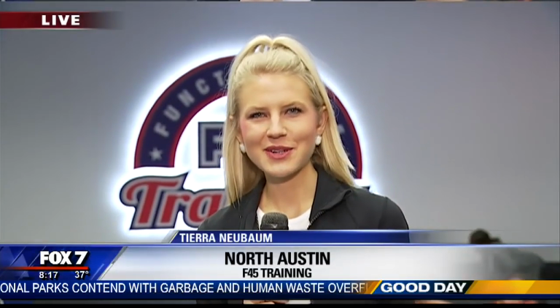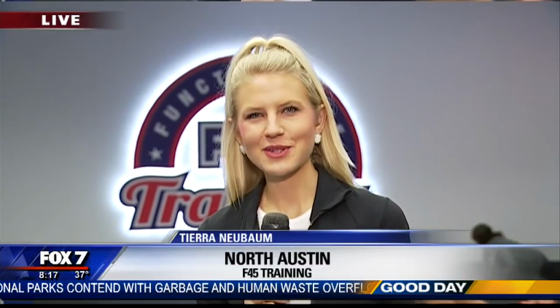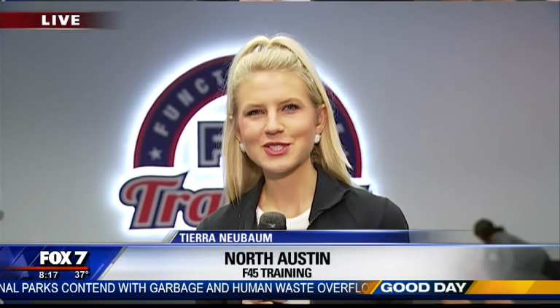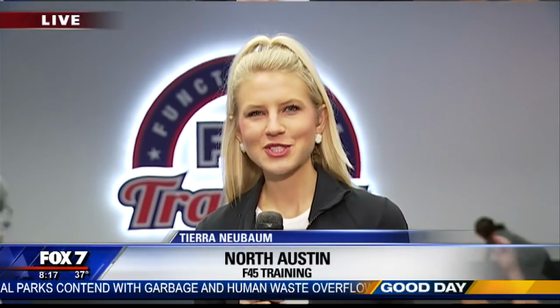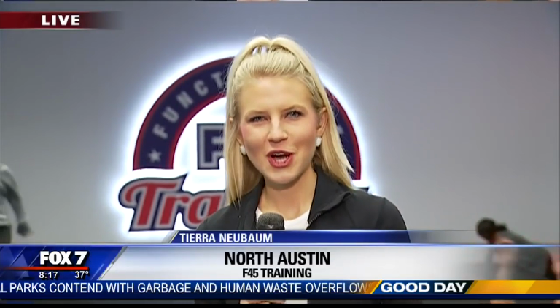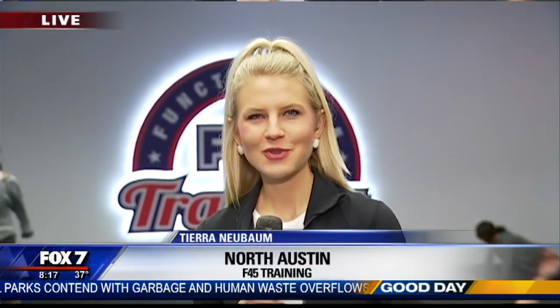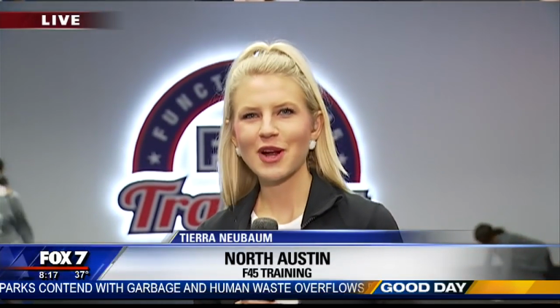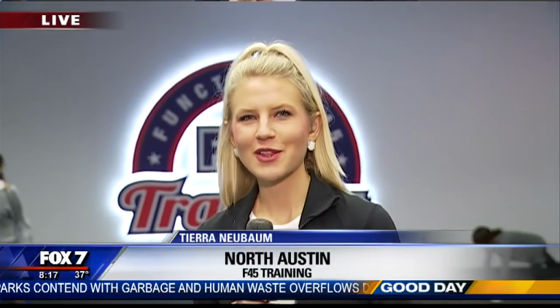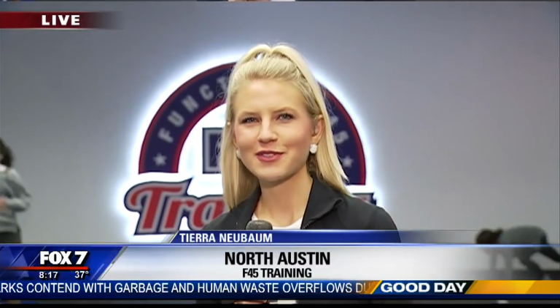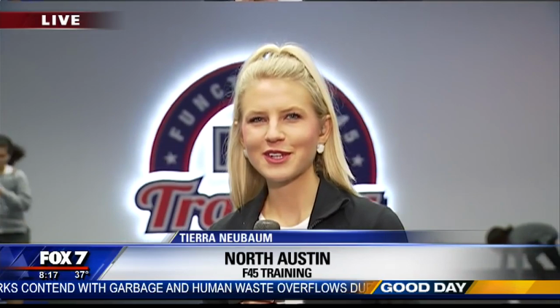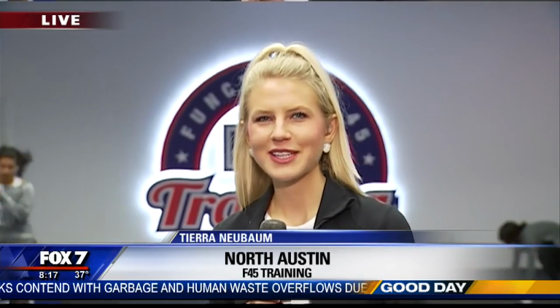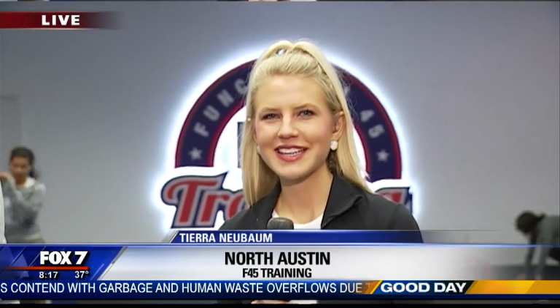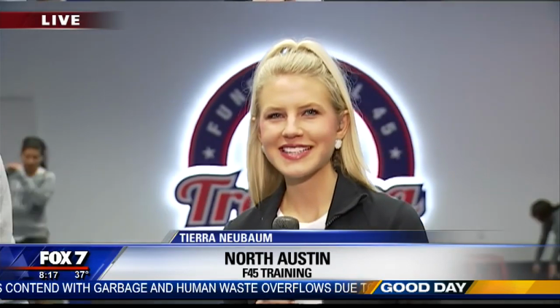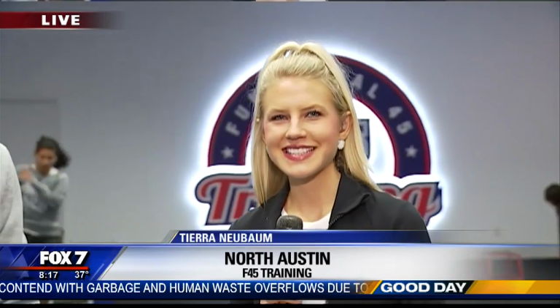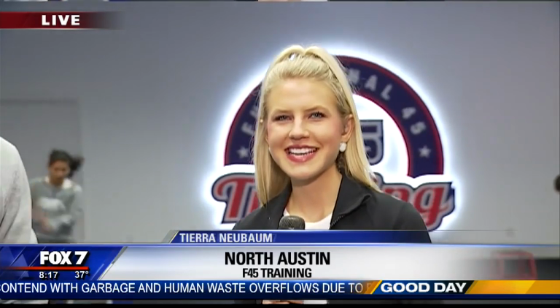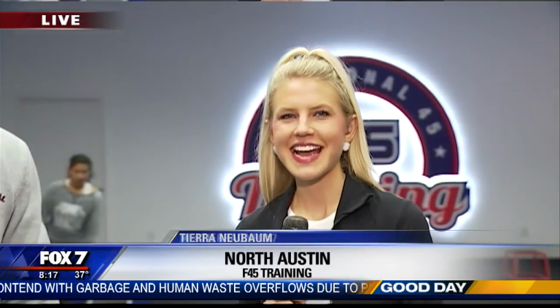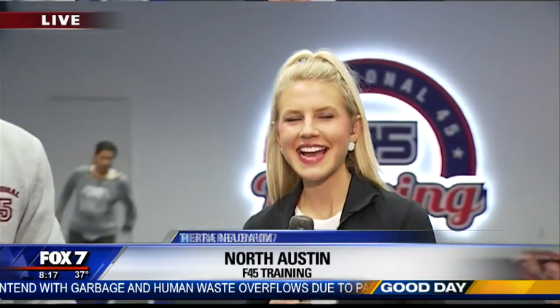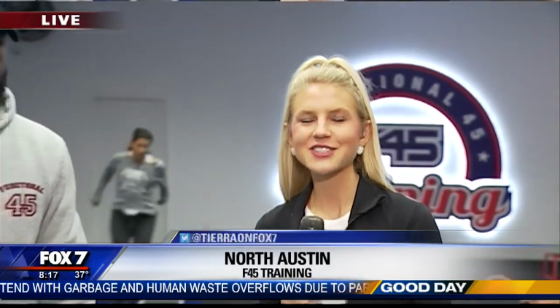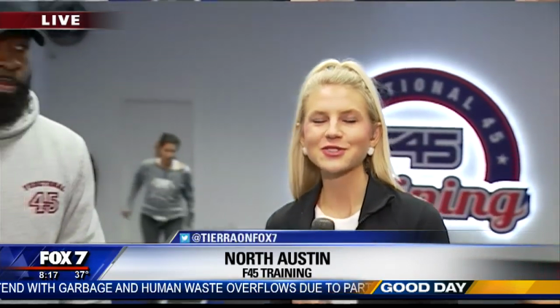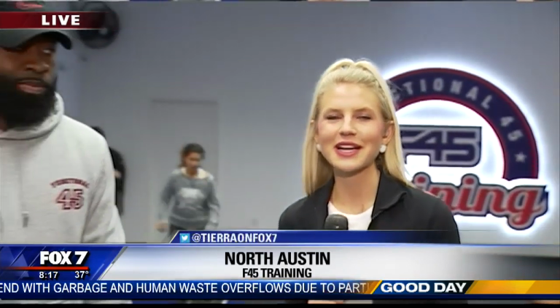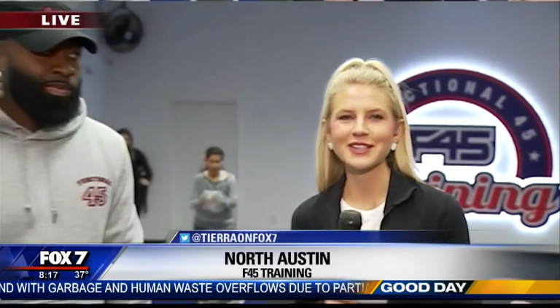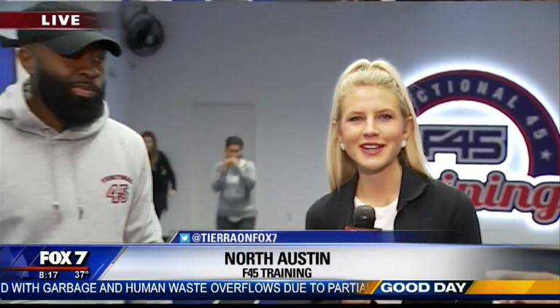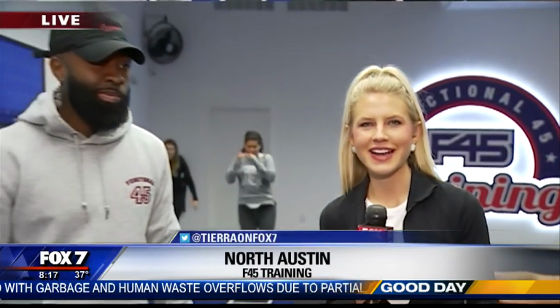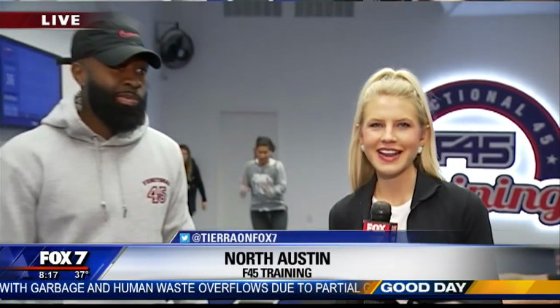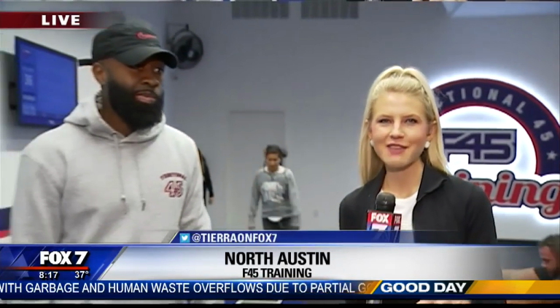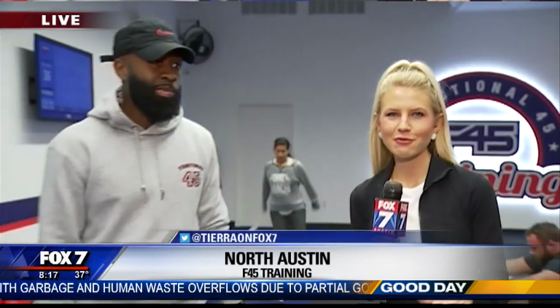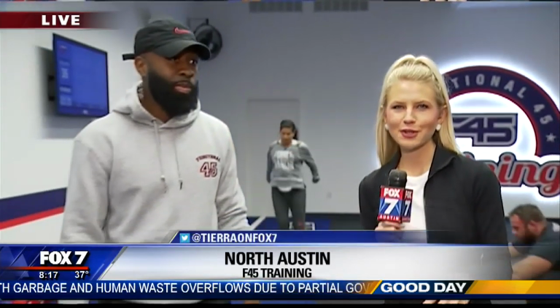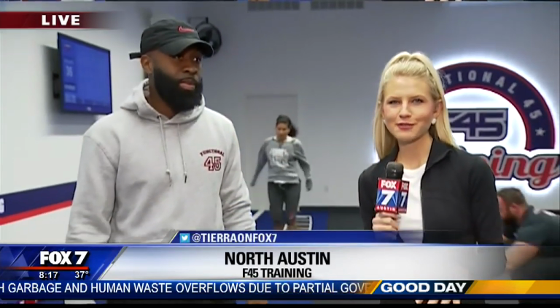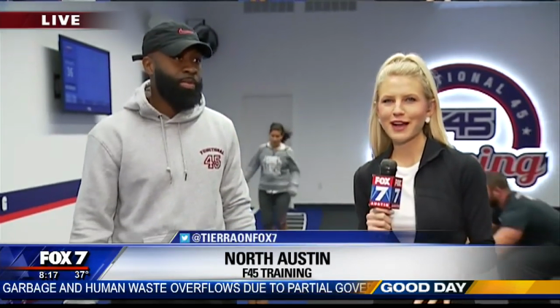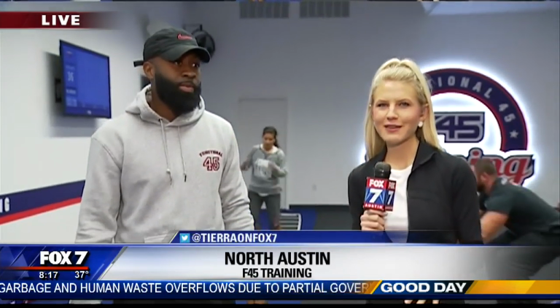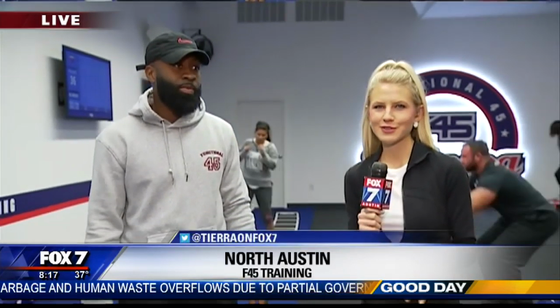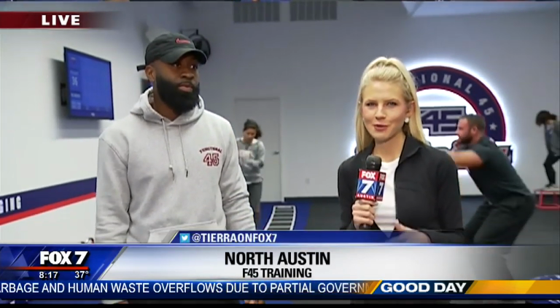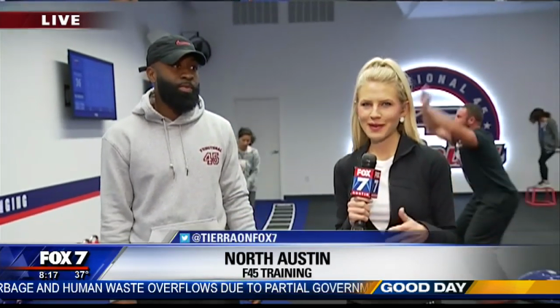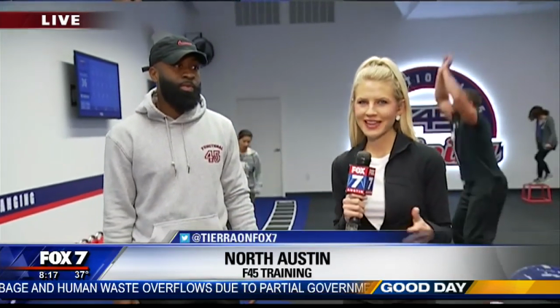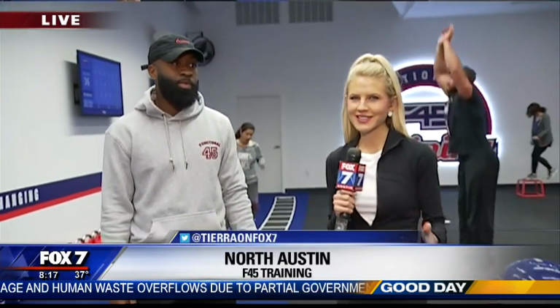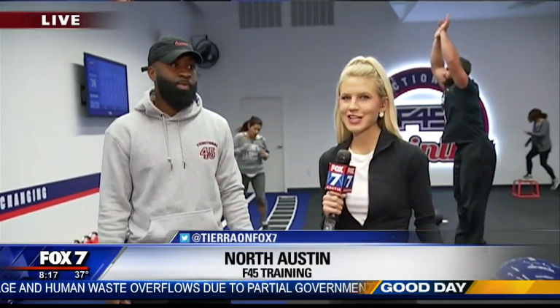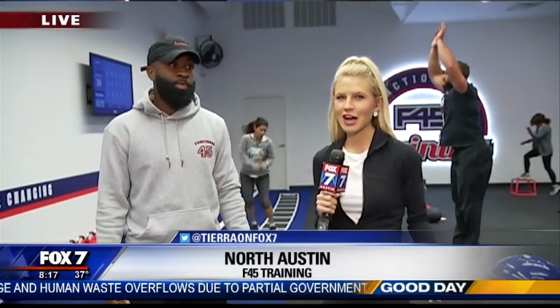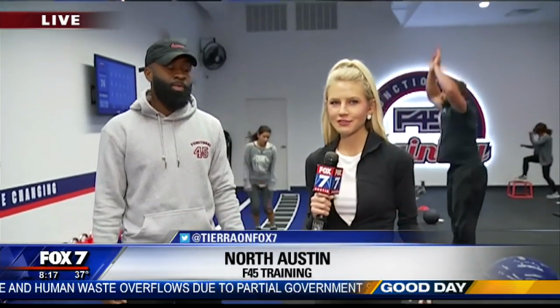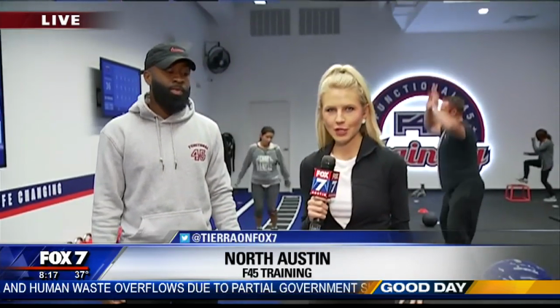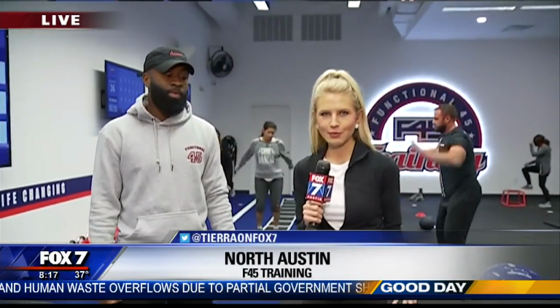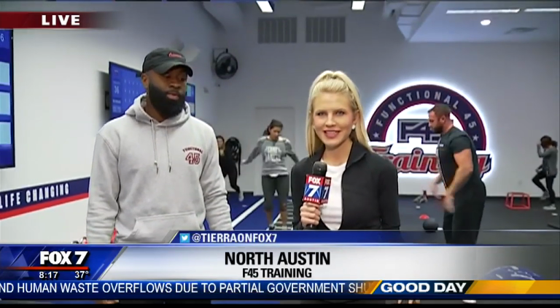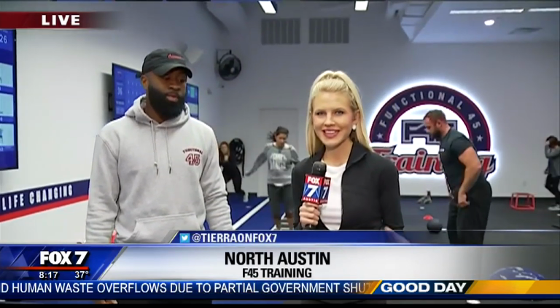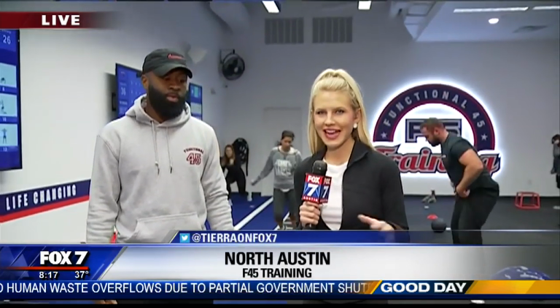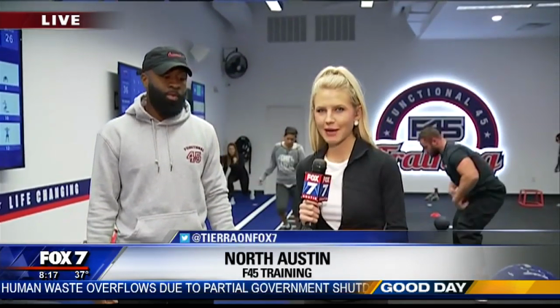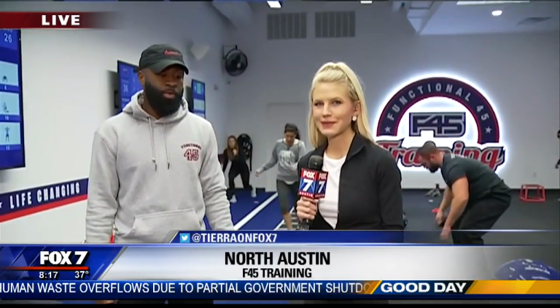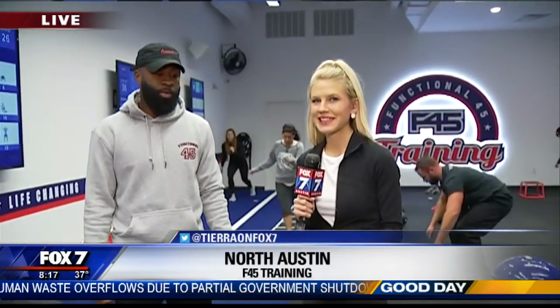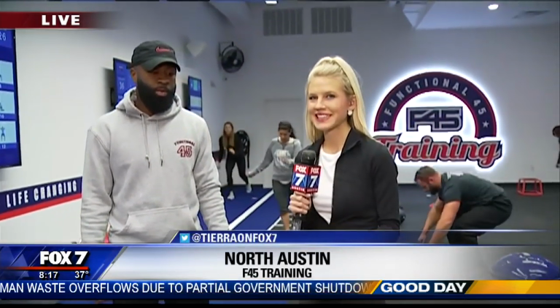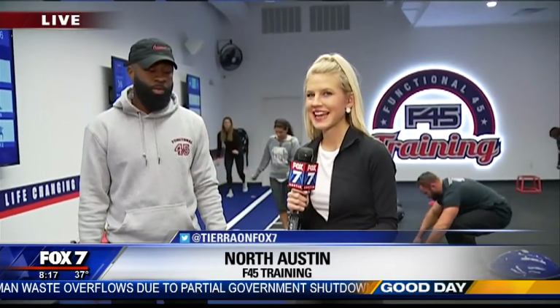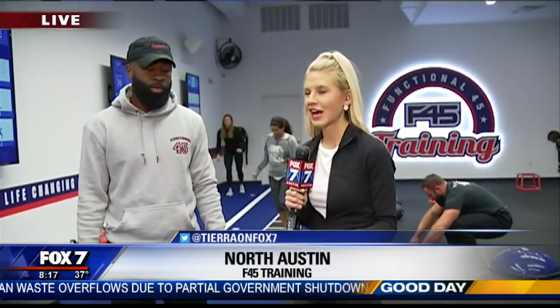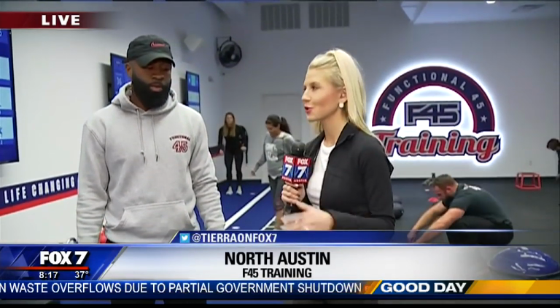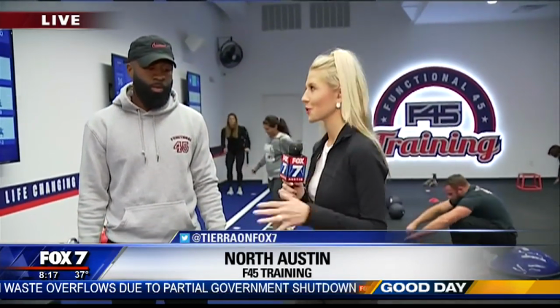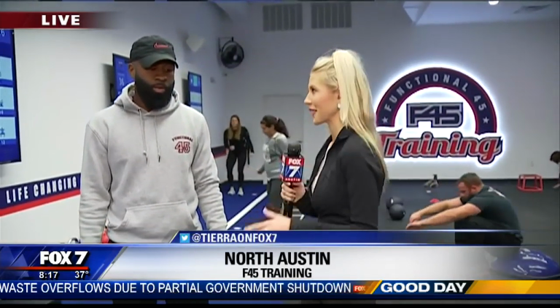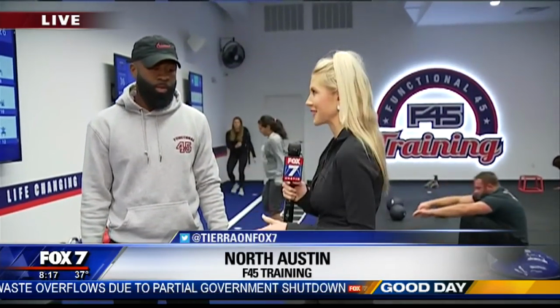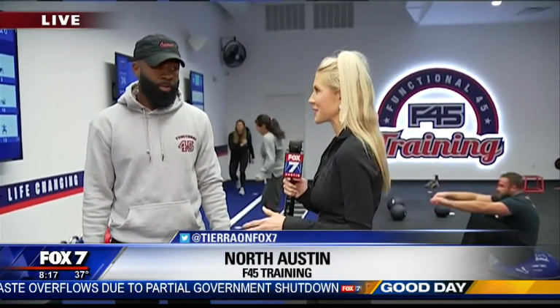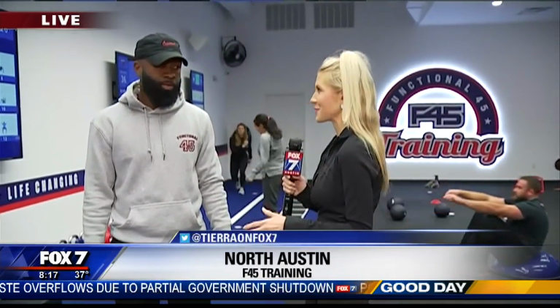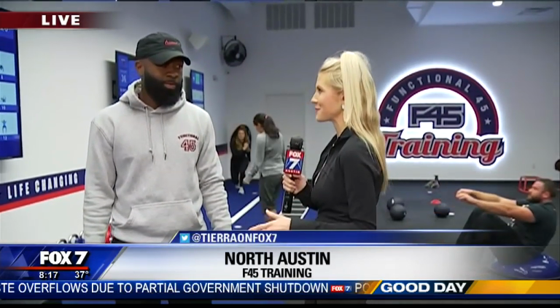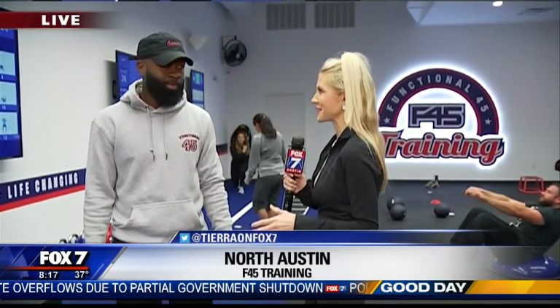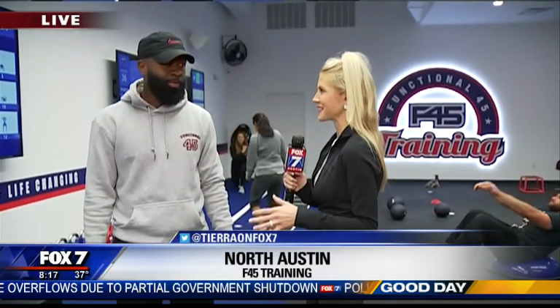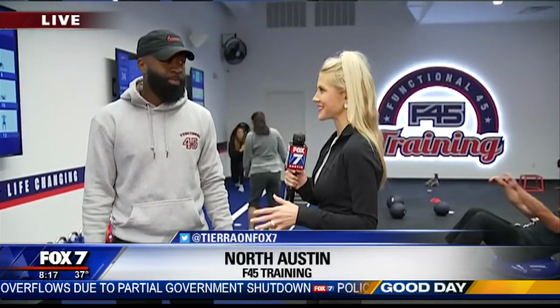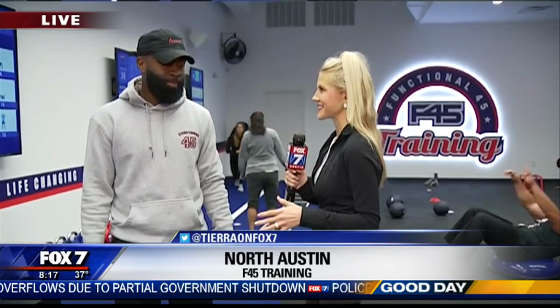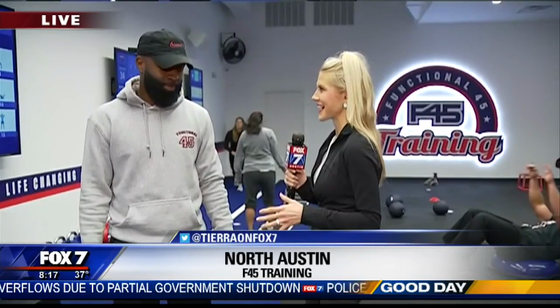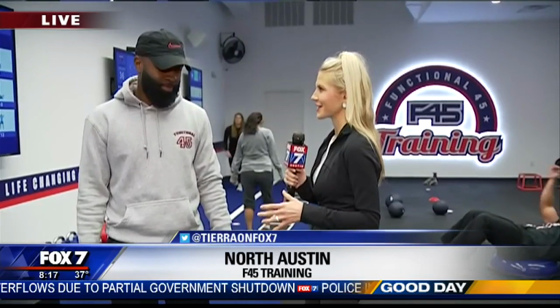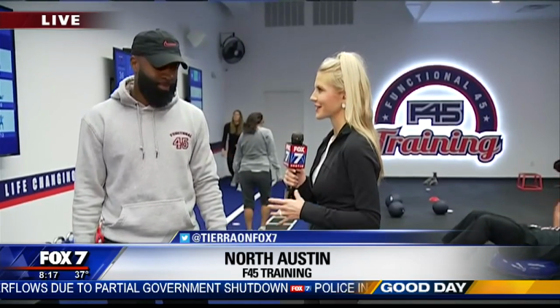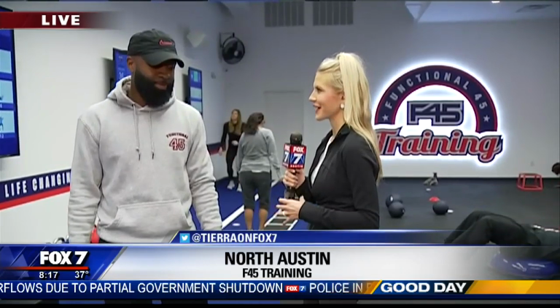I am here with Sean Rutherford. He is the head trainer at F45 Domain. Soft opening is happening now, grand opening Saturday.